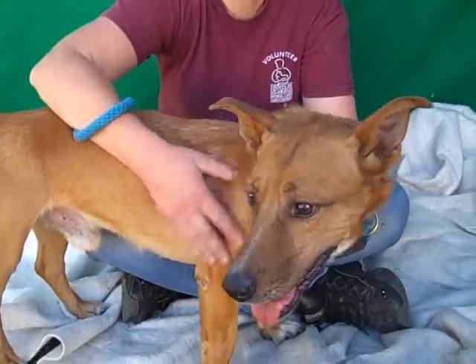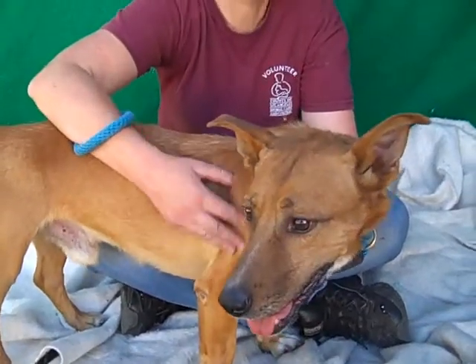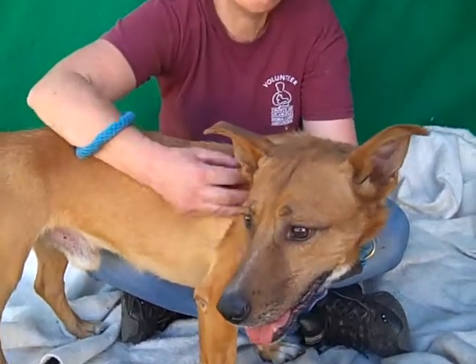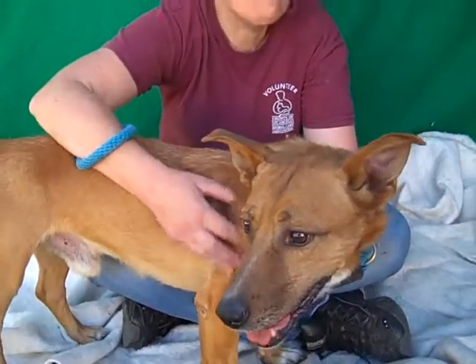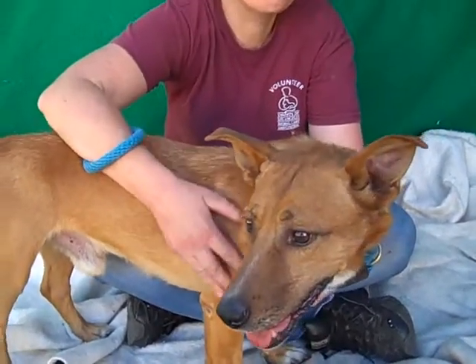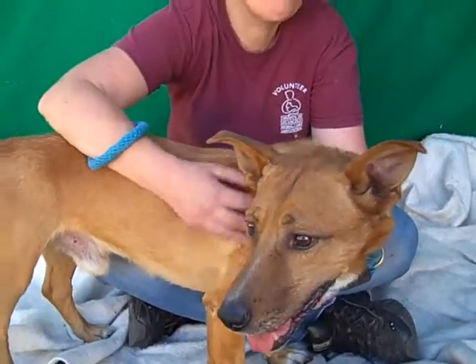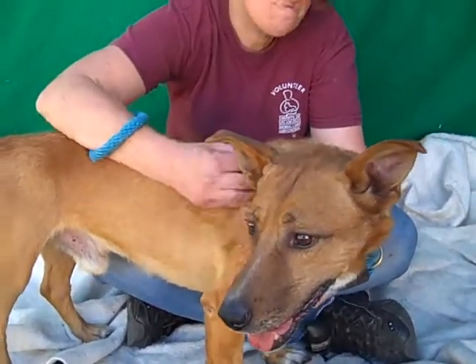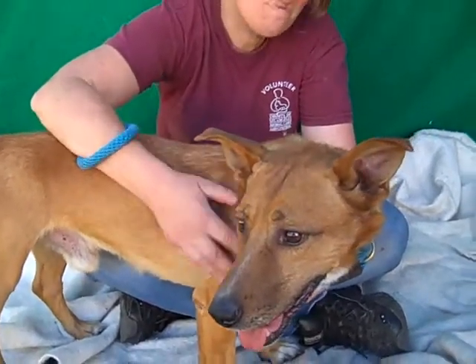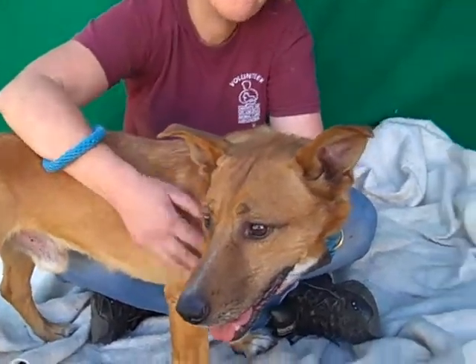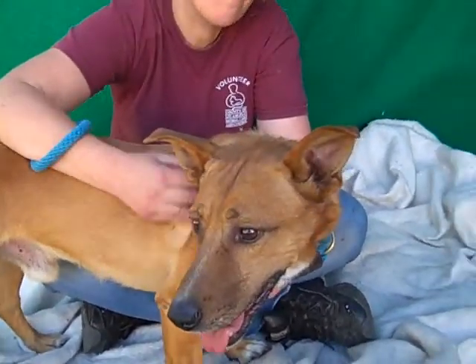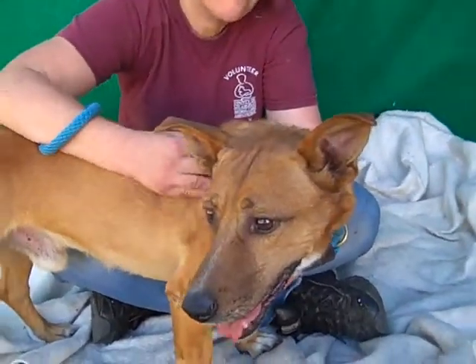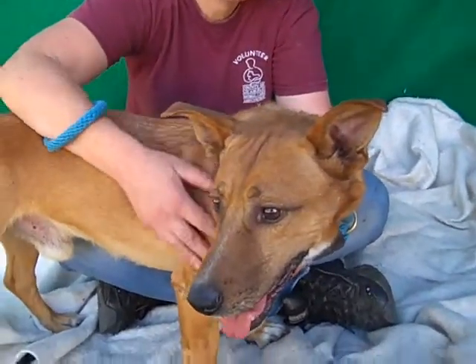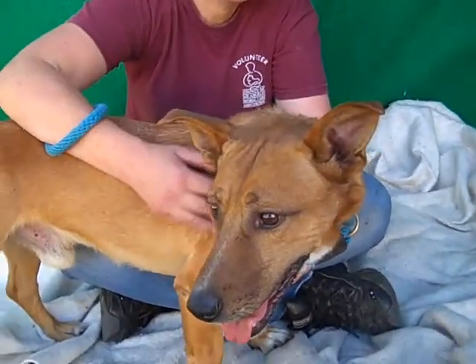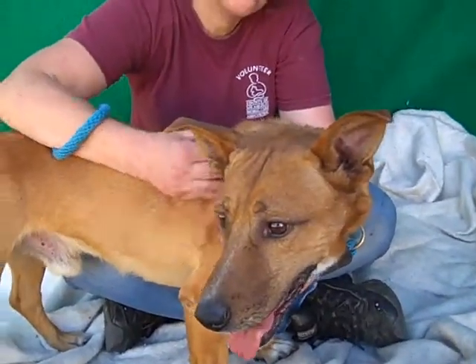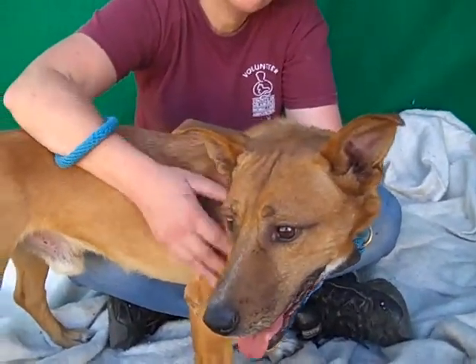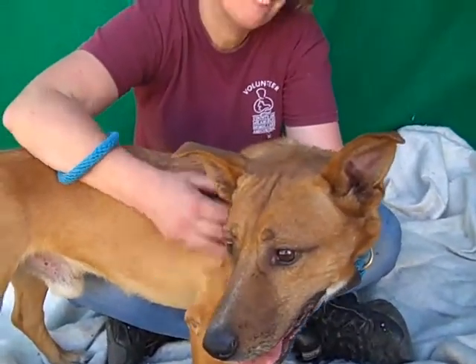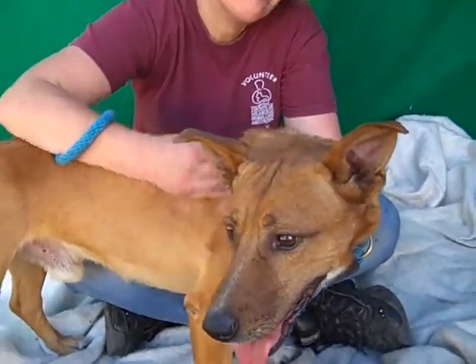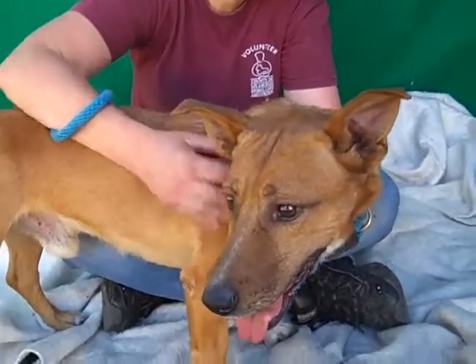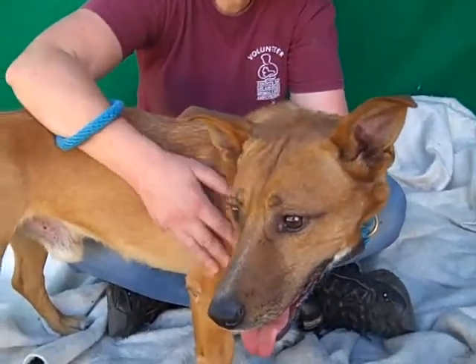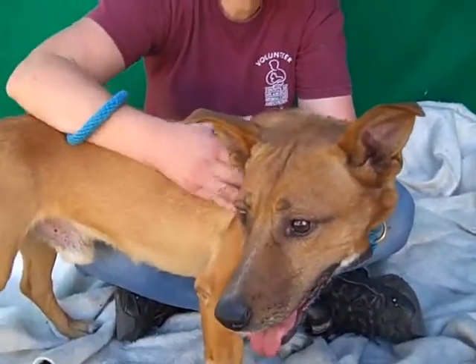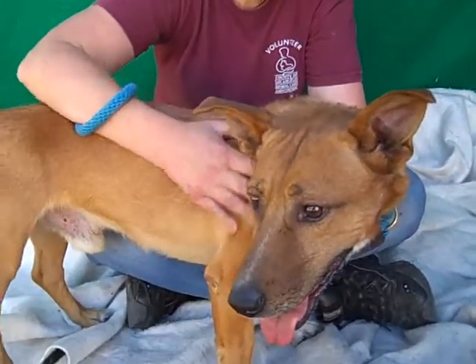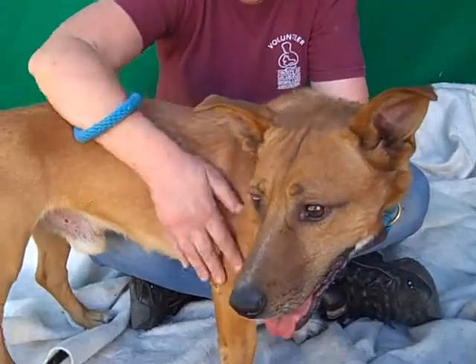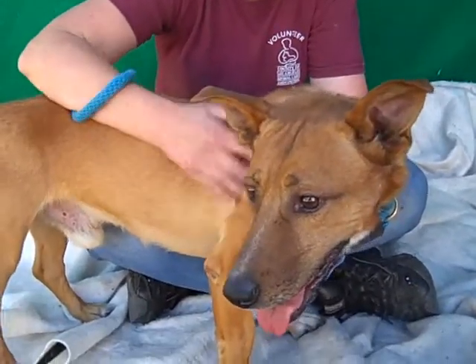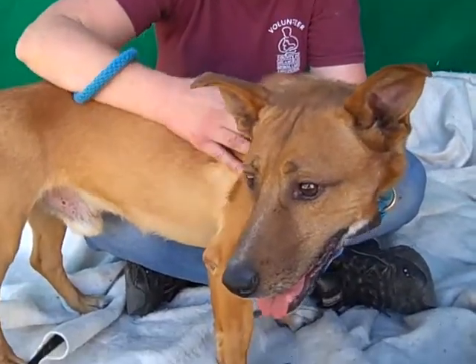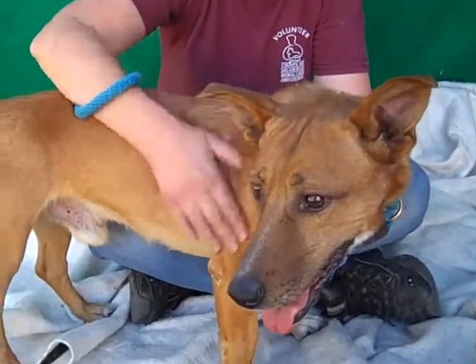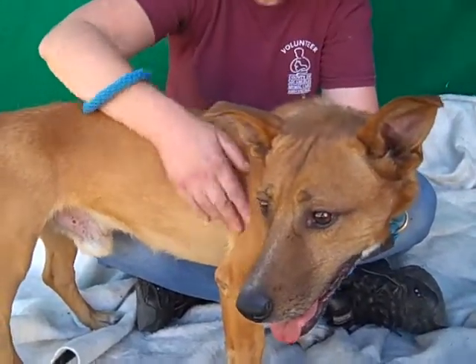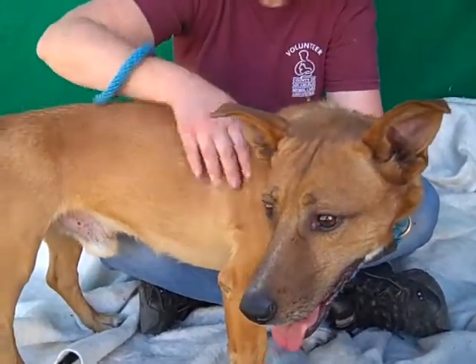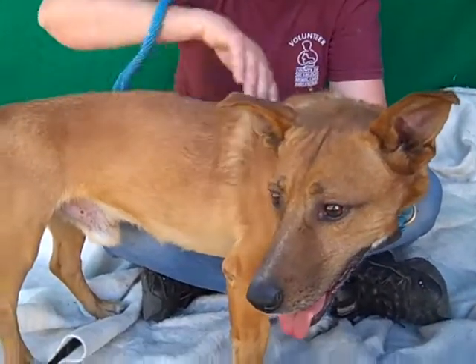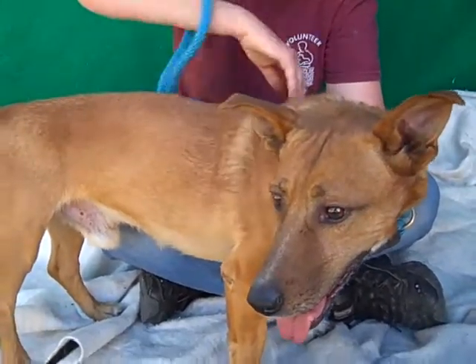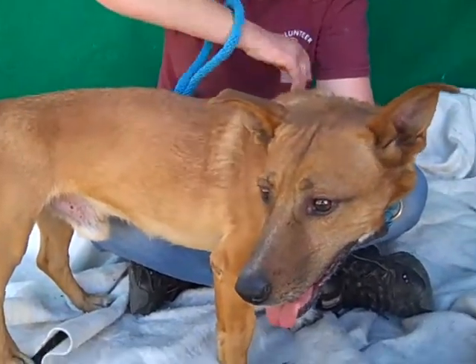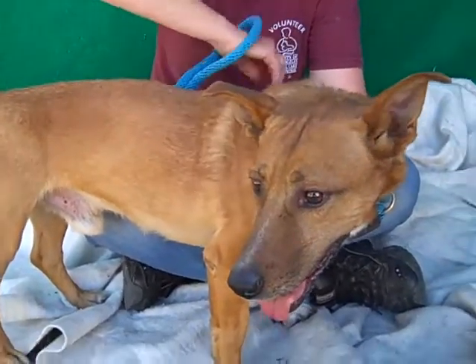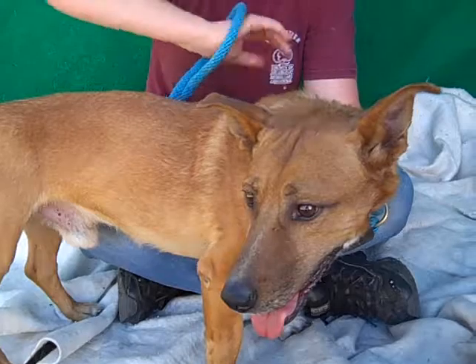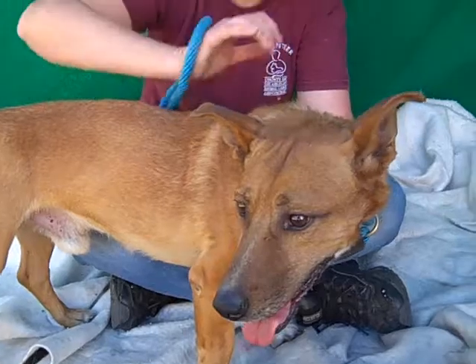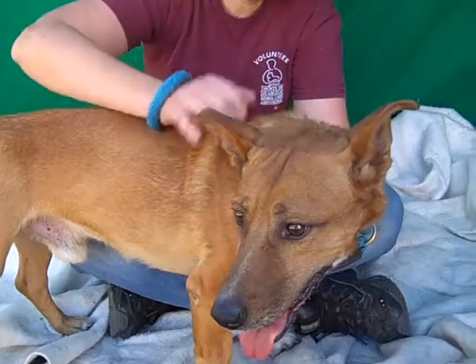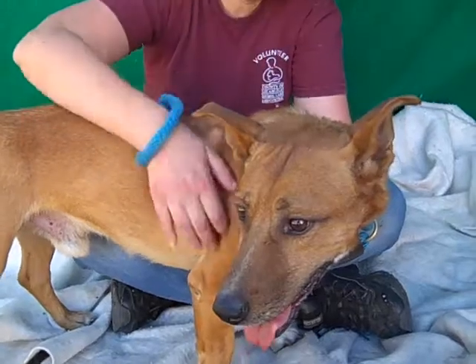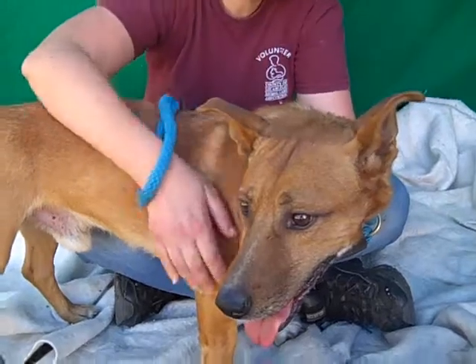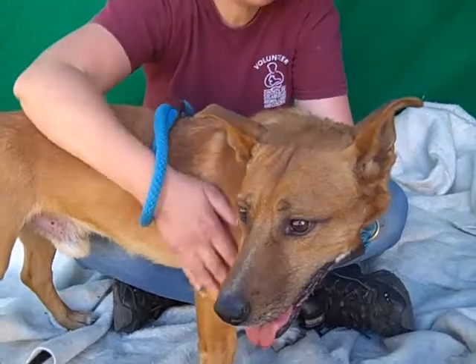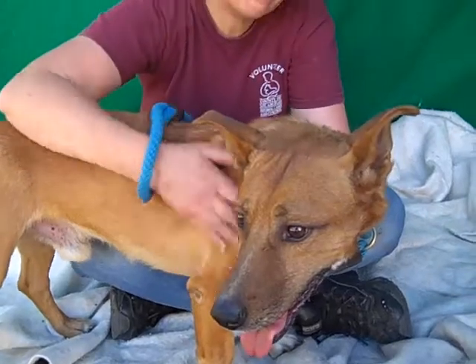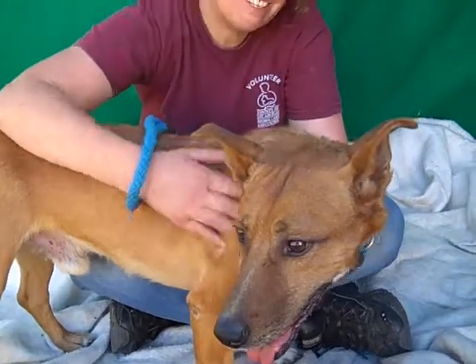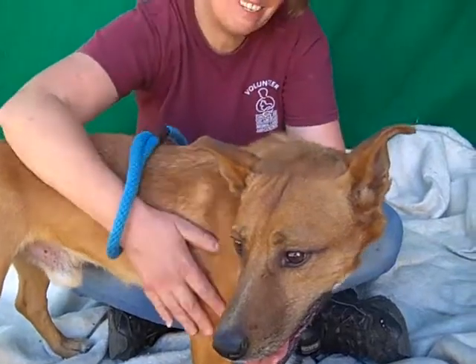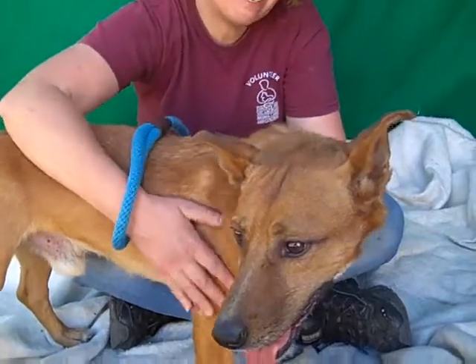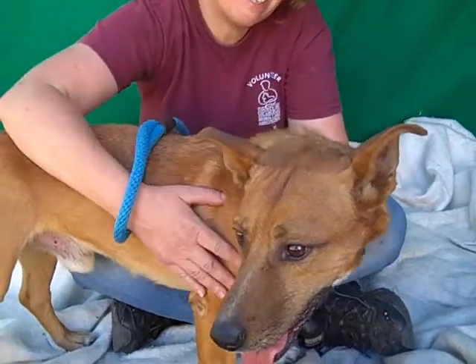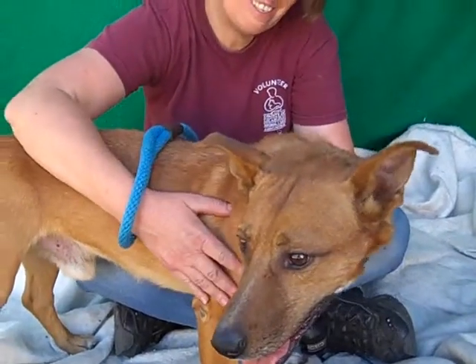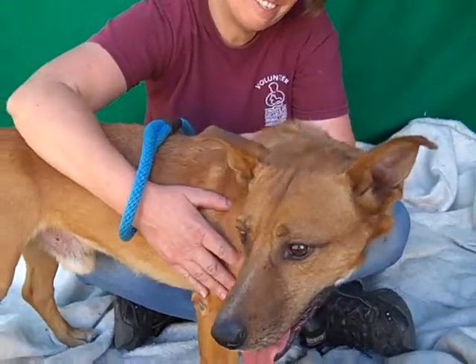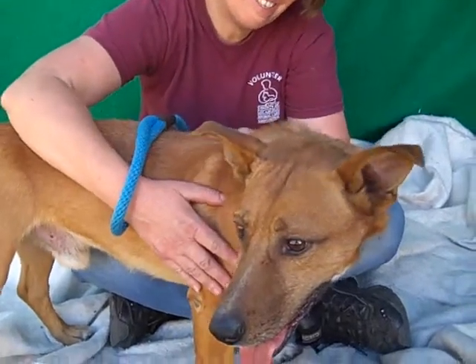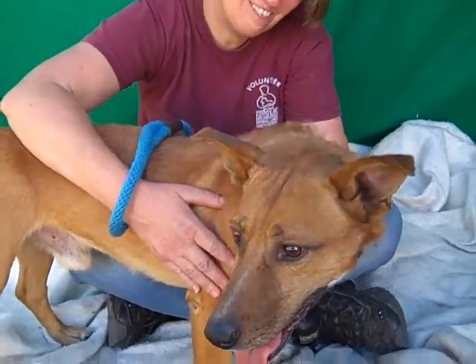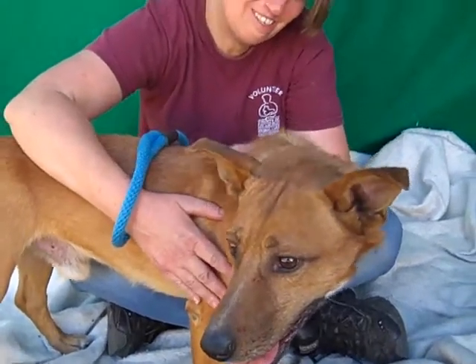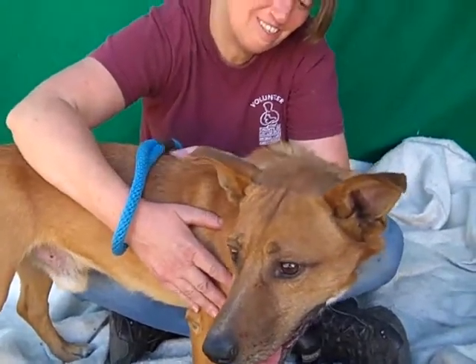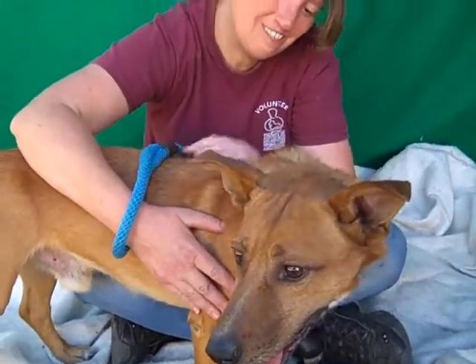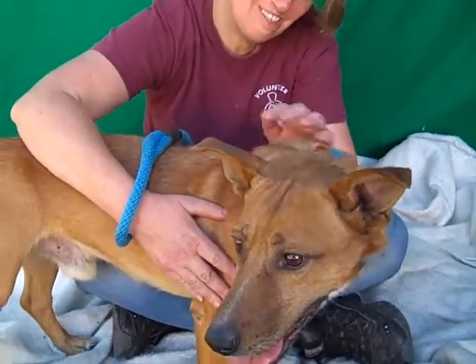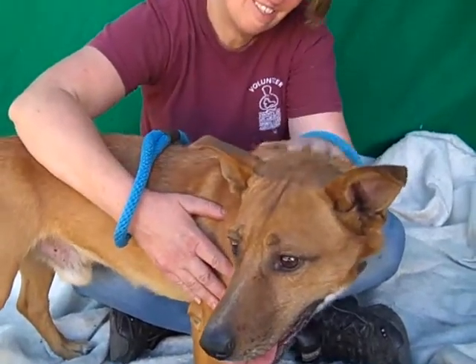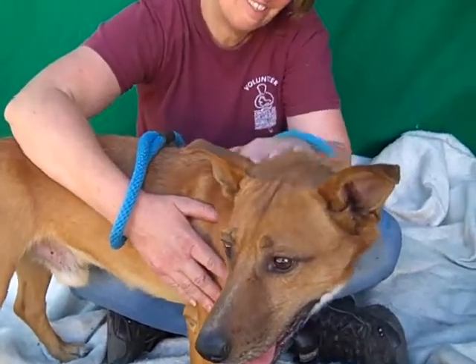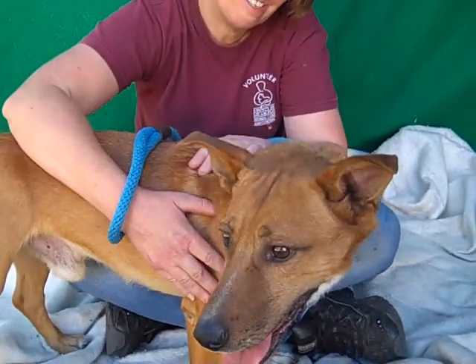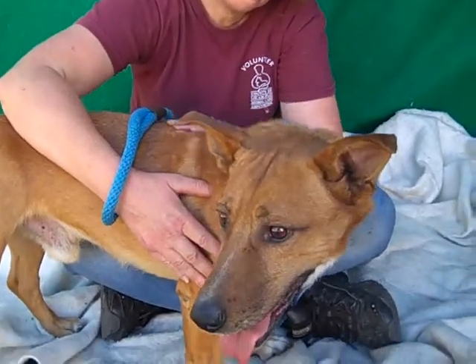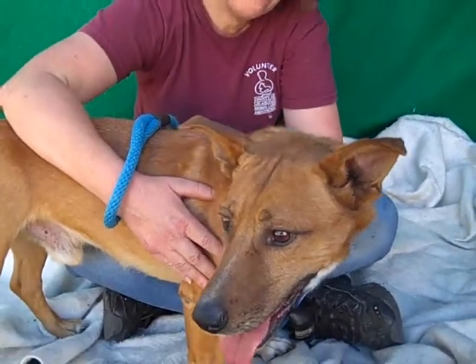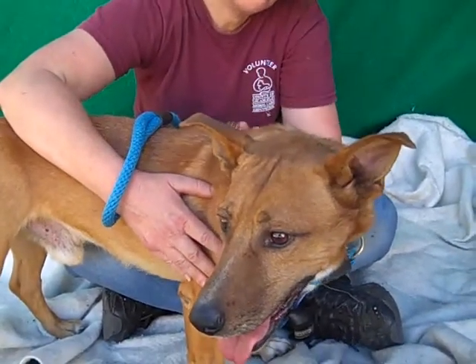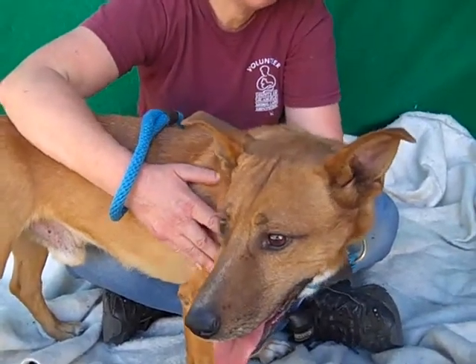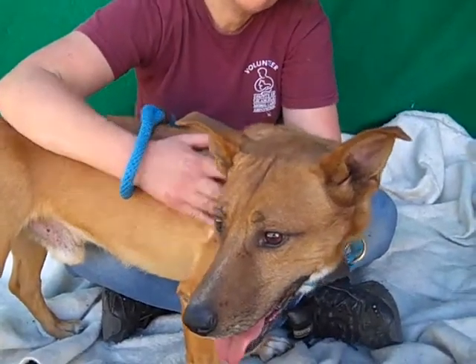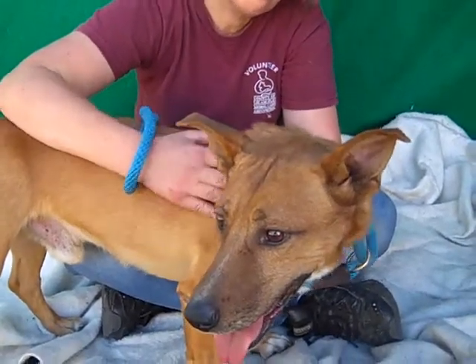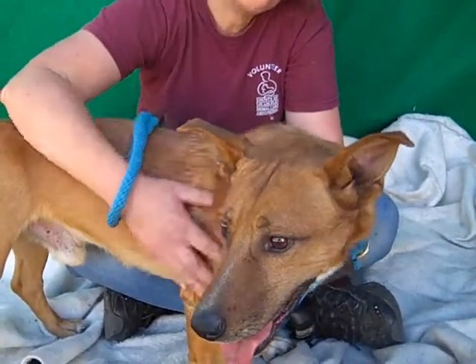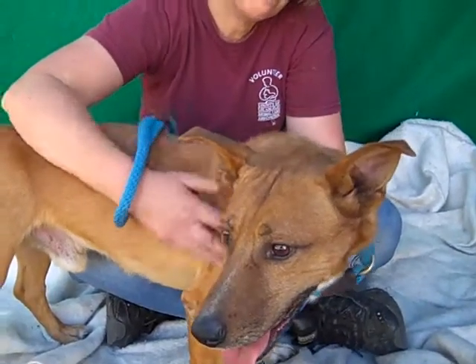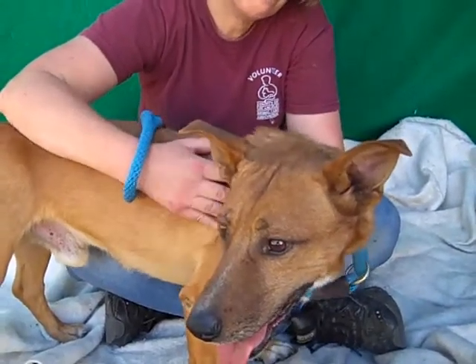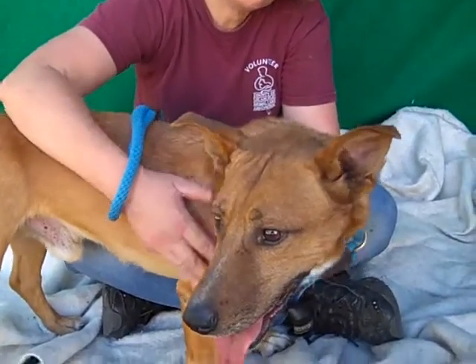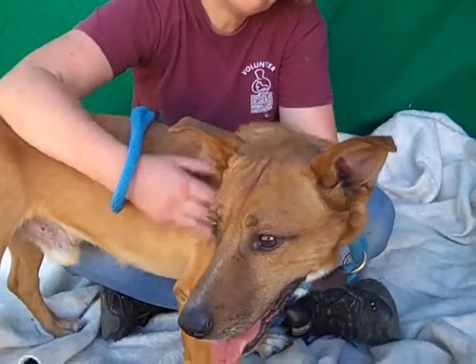We don't know what he is. He's got a little bit of this, a little bit of that. But we do know he's awfully cute. He's a real good size, only about 29 pounds.